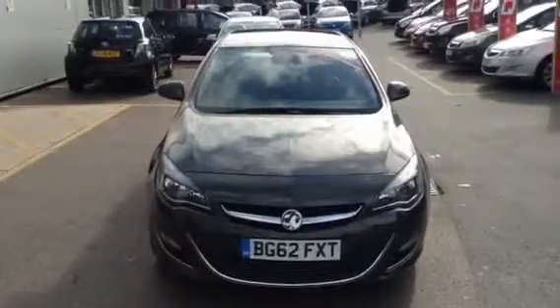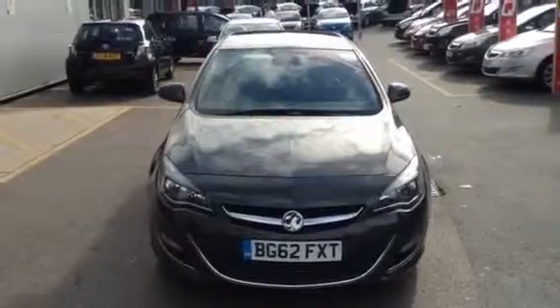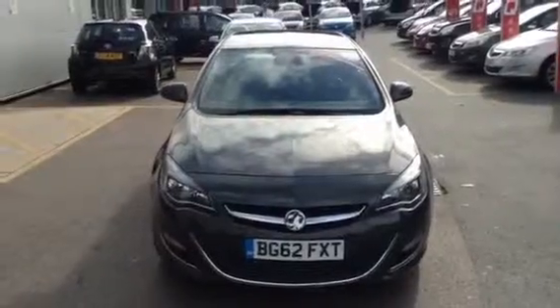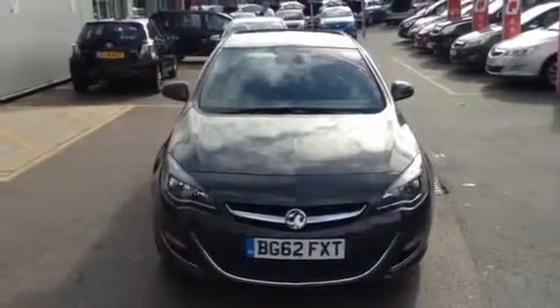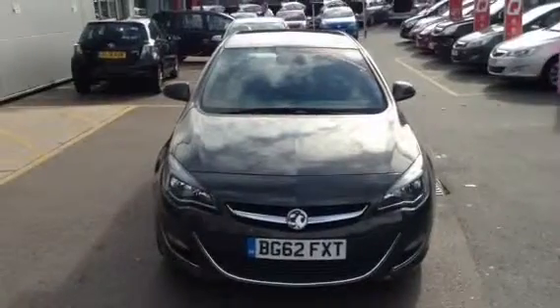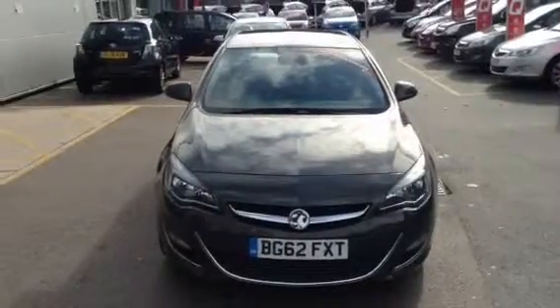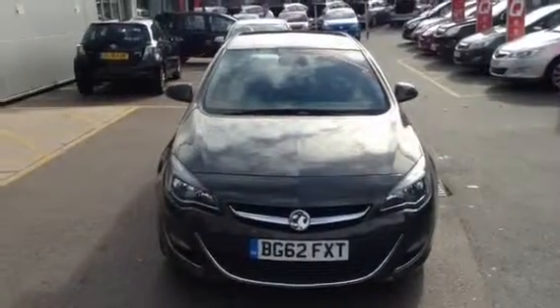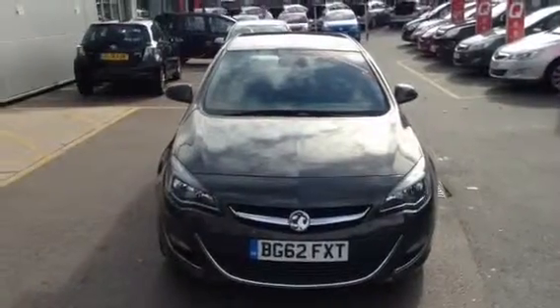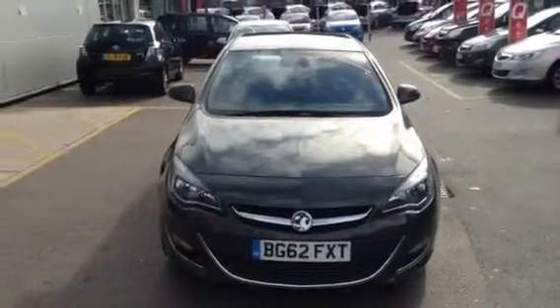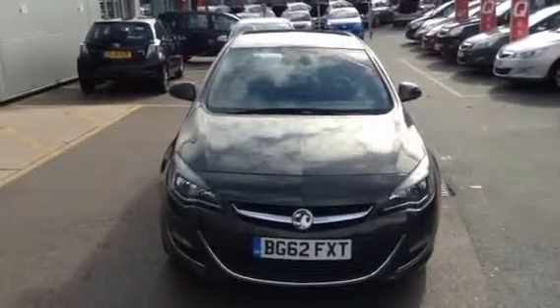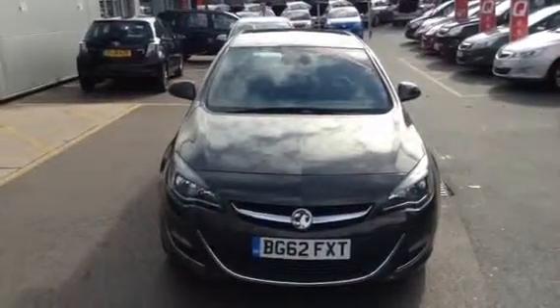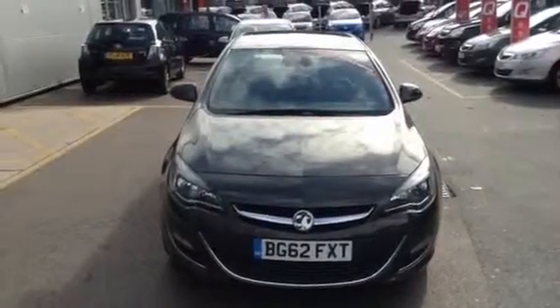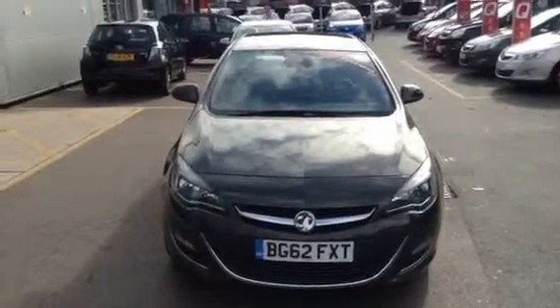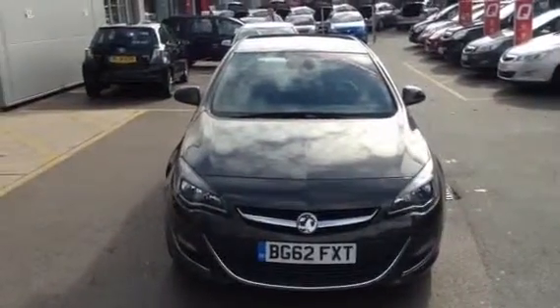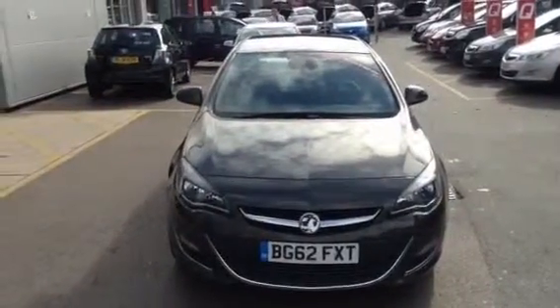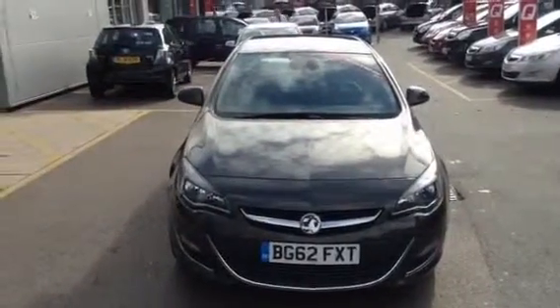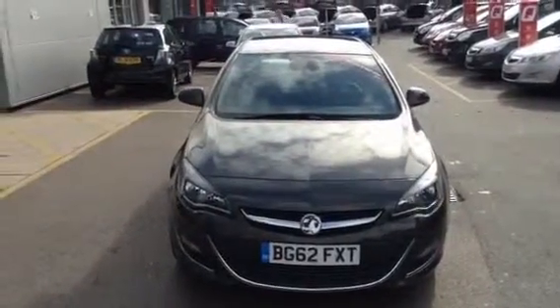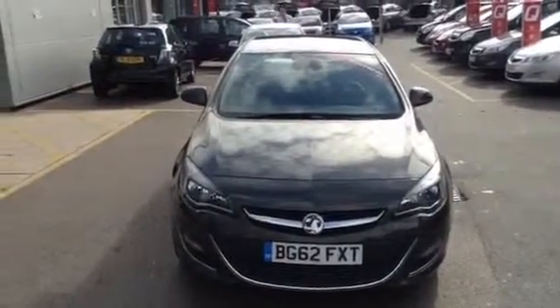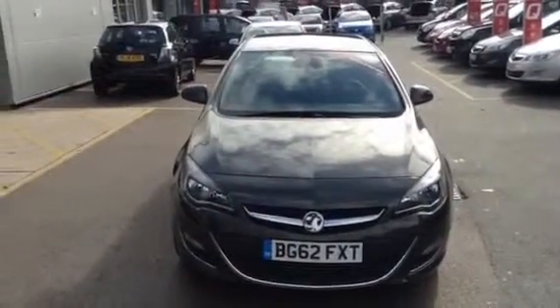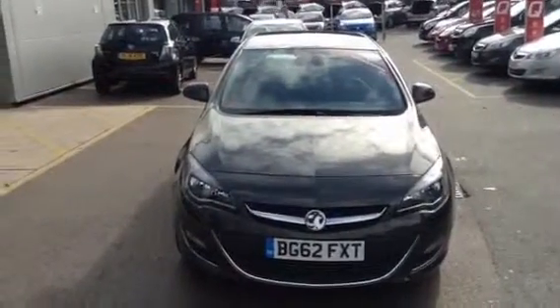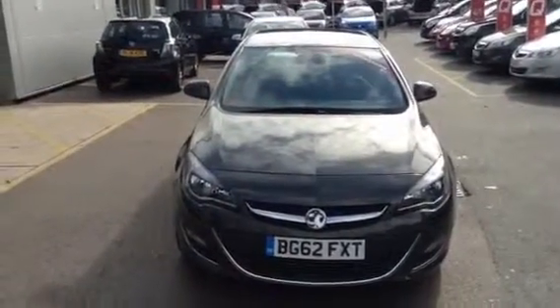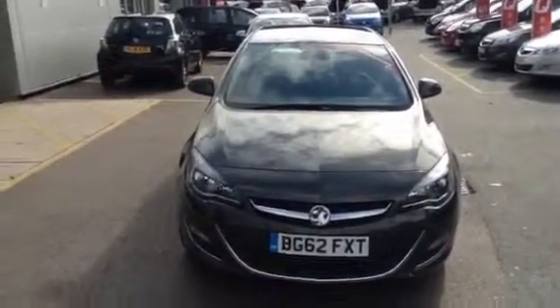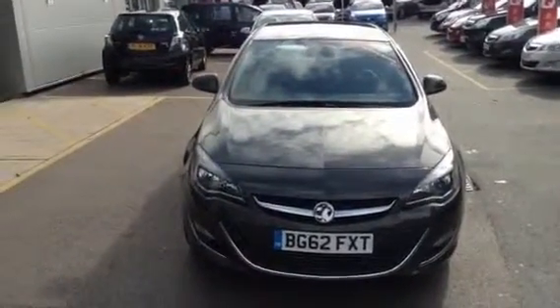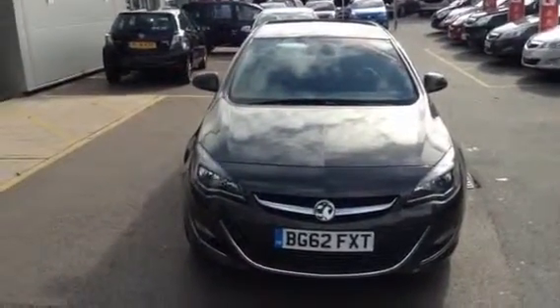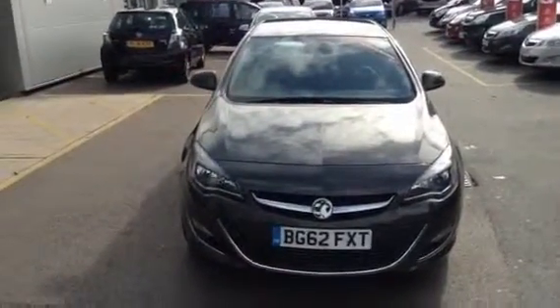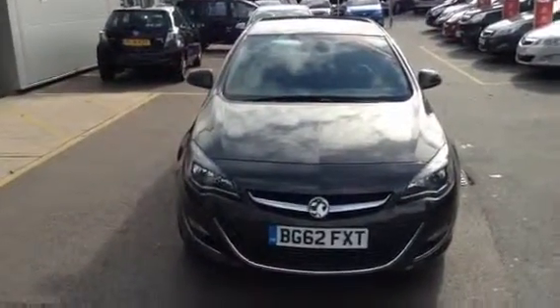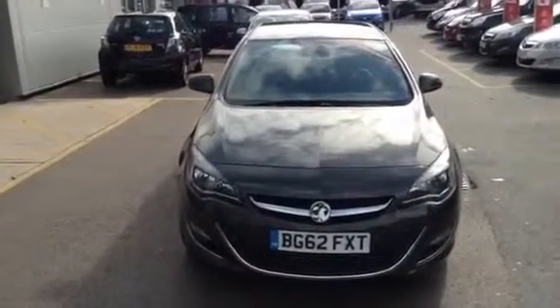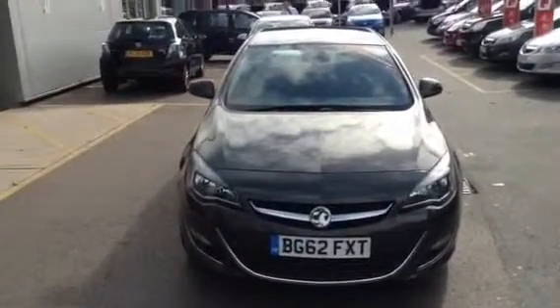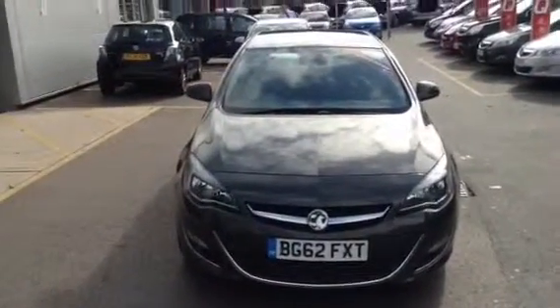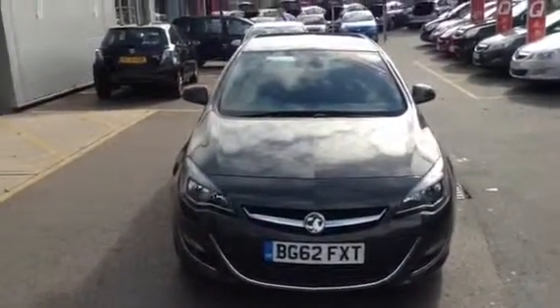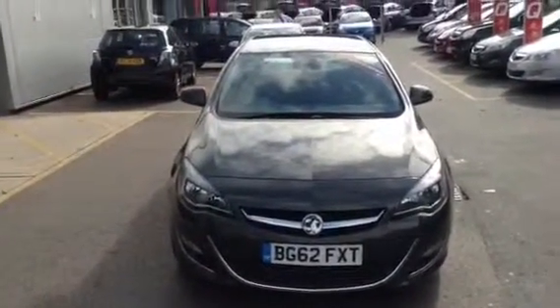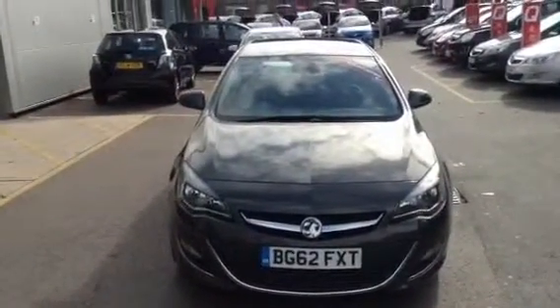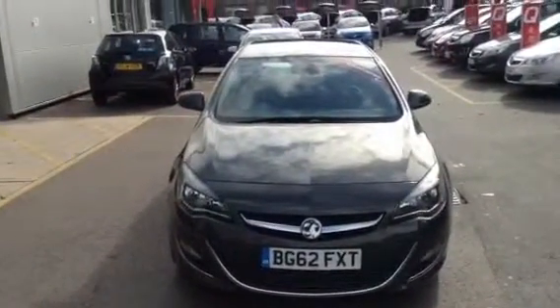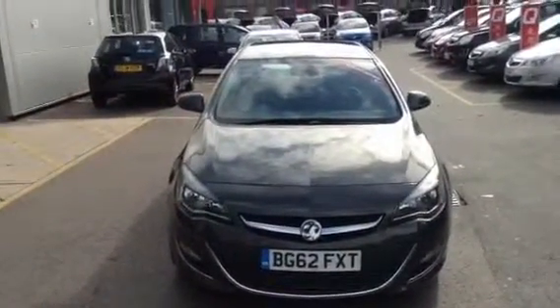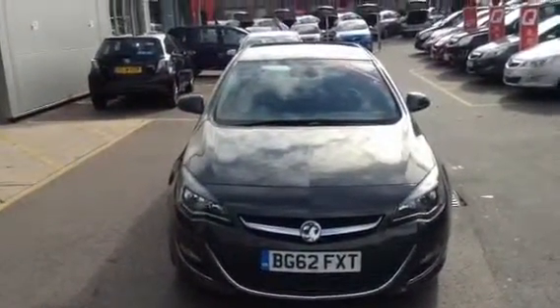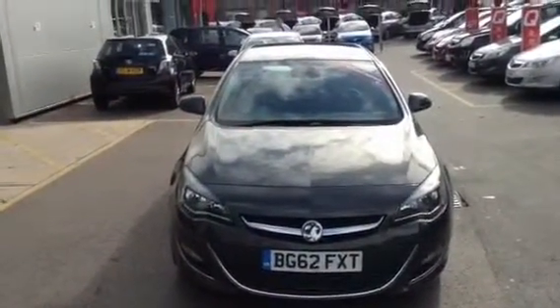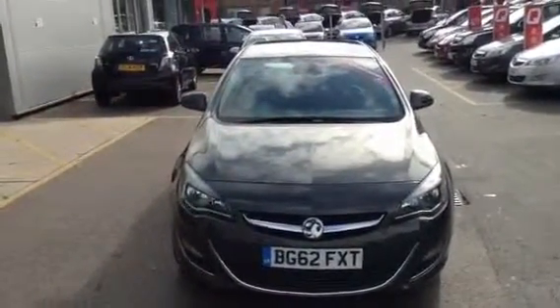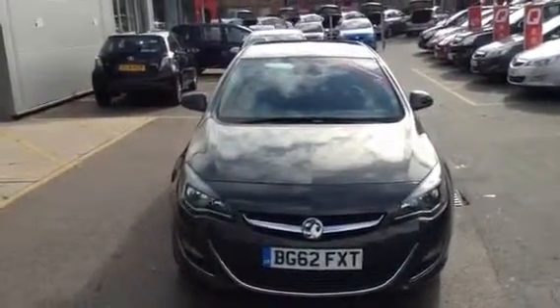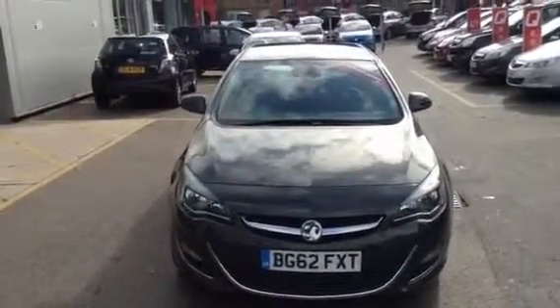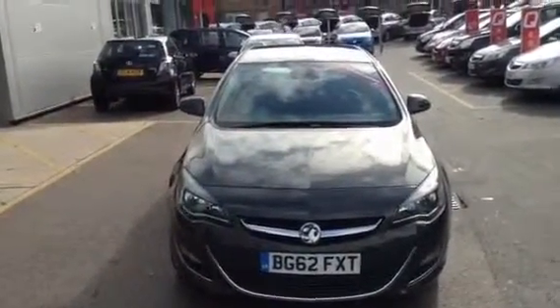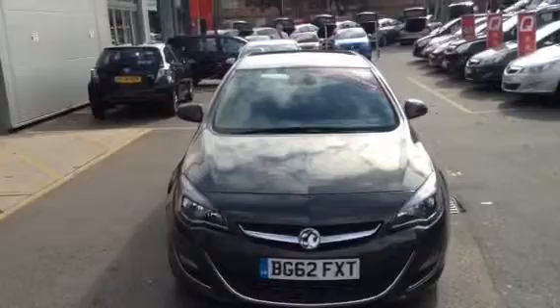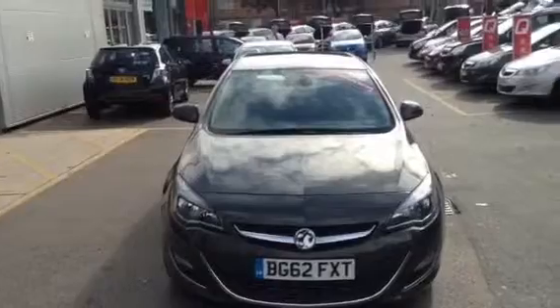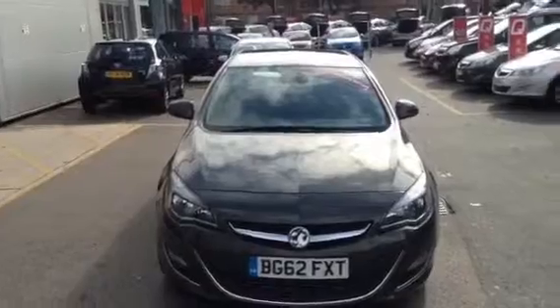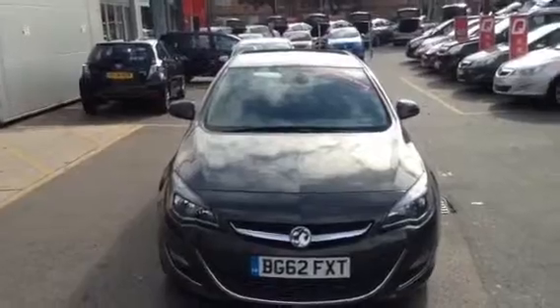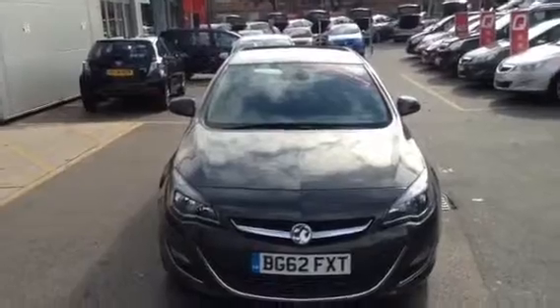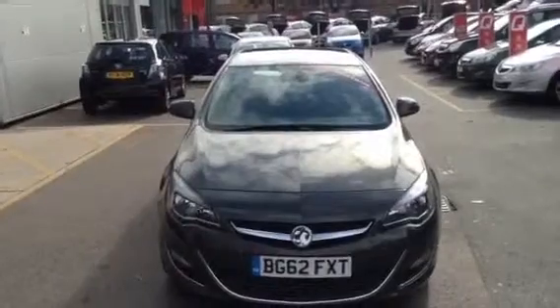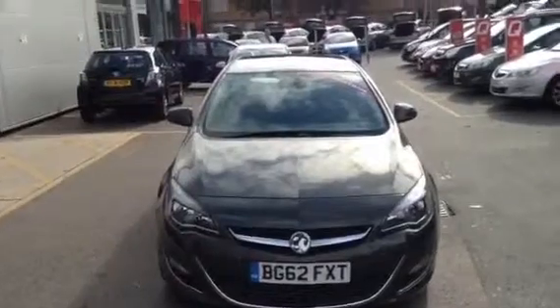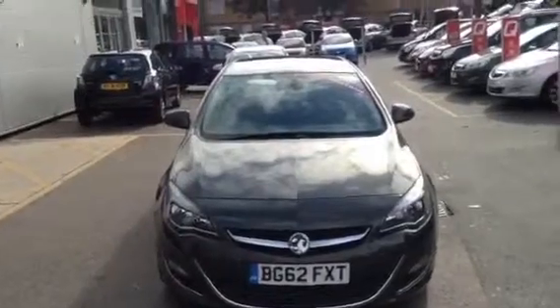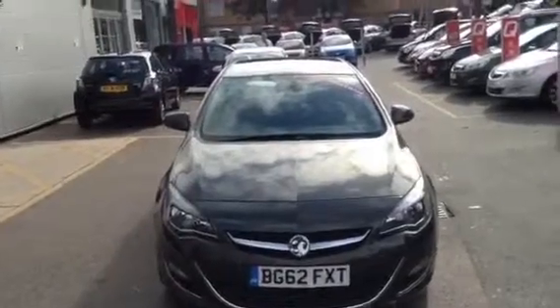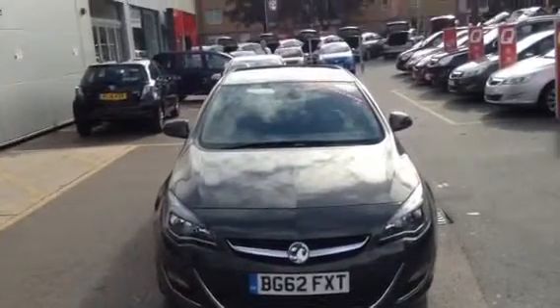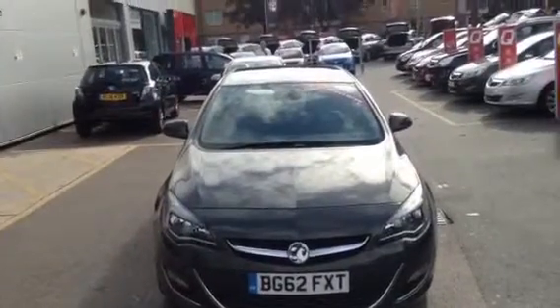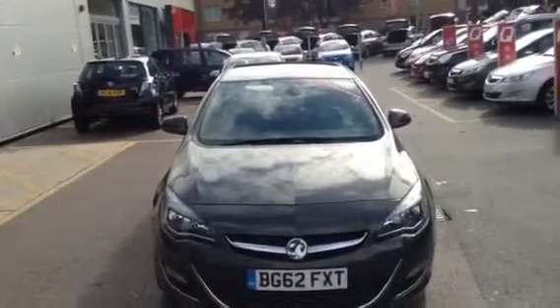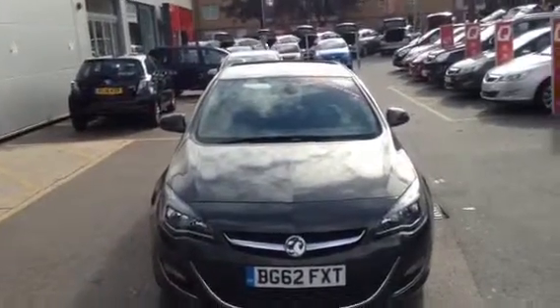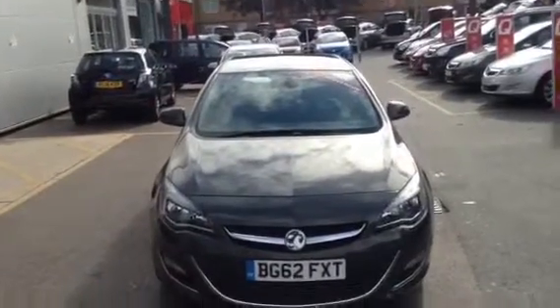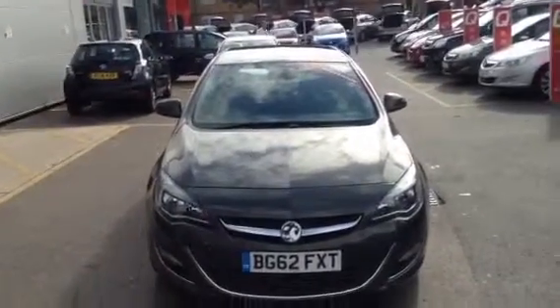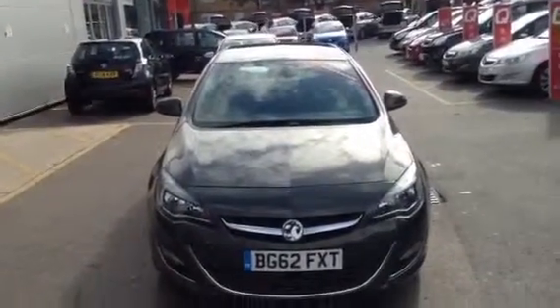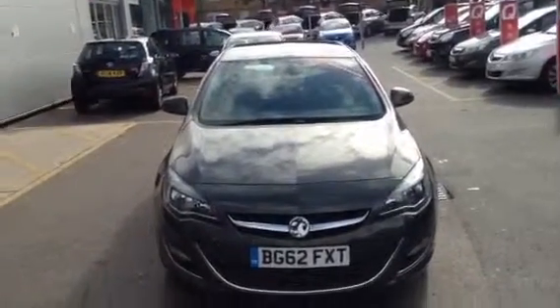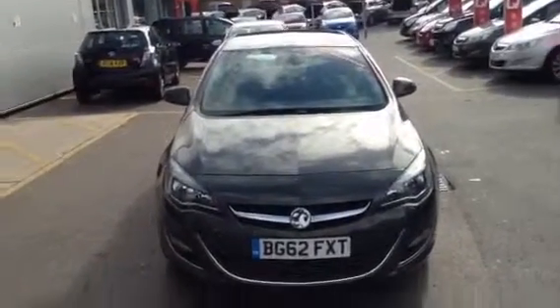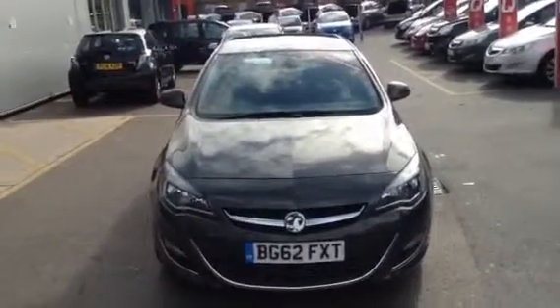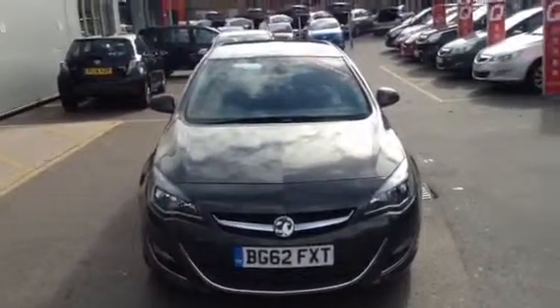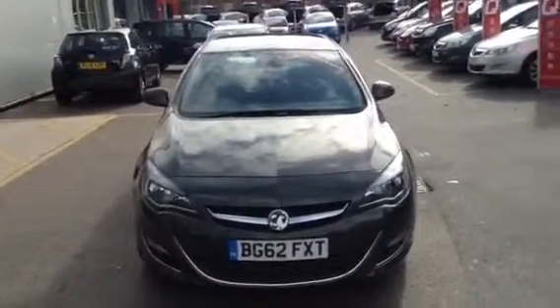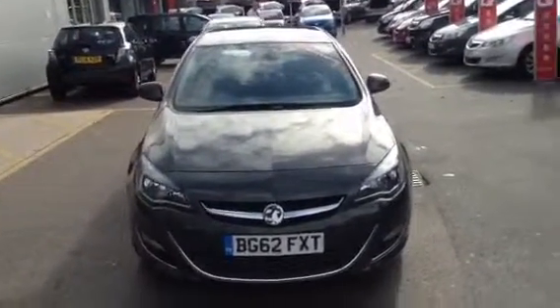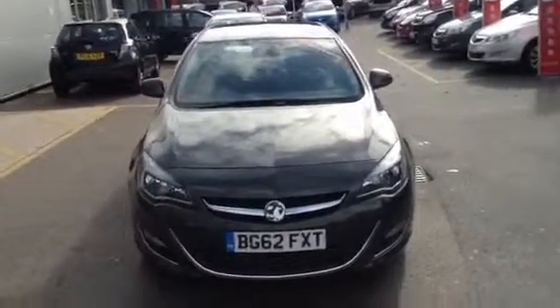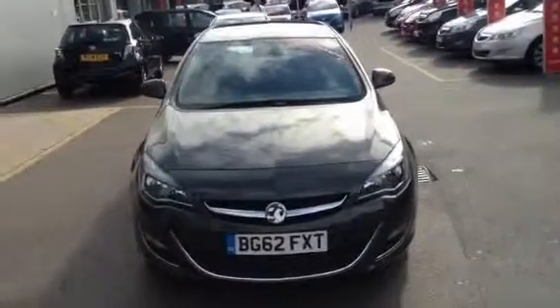Hello and welcome to Bayless Vauxhall. Today presenting a Vauxhall Astra — a 2.0-litre diesel manual finished in asteroid grey.